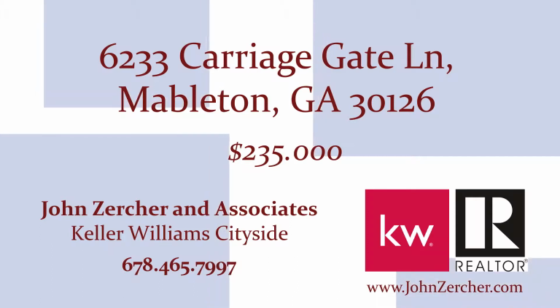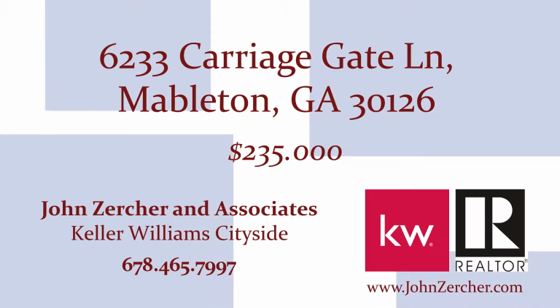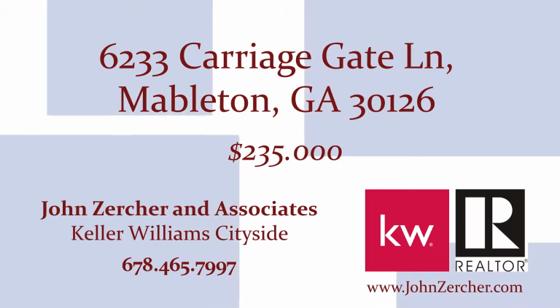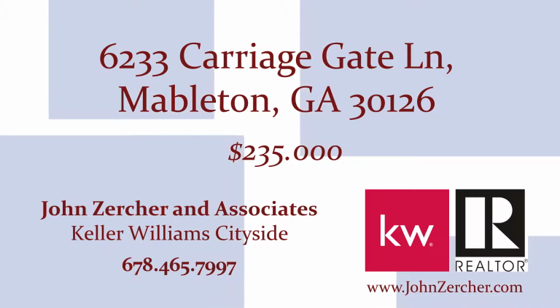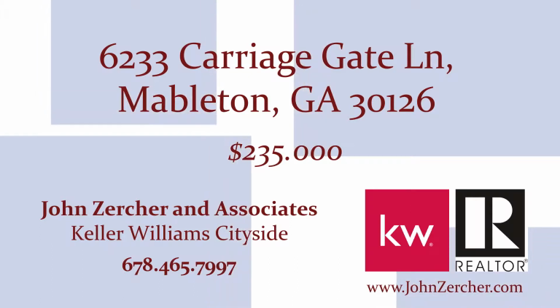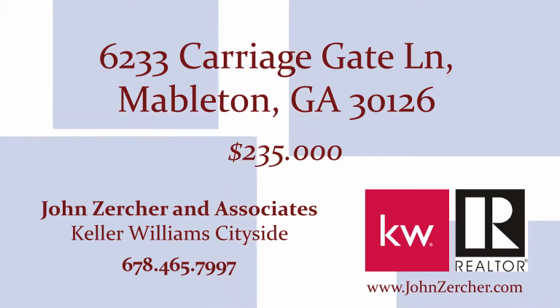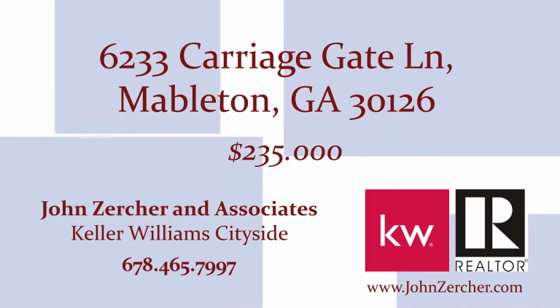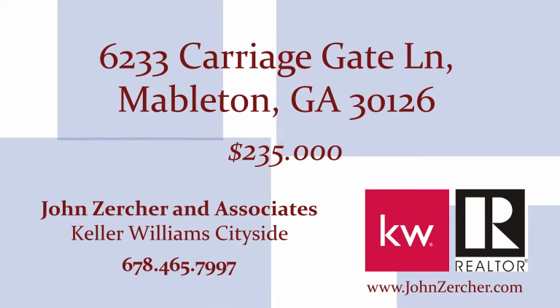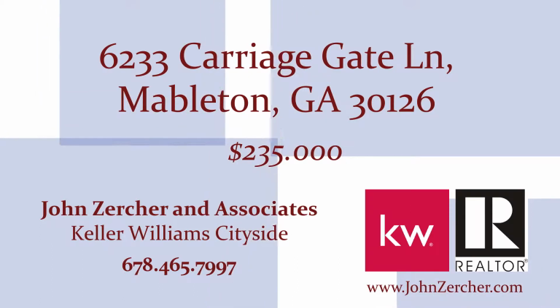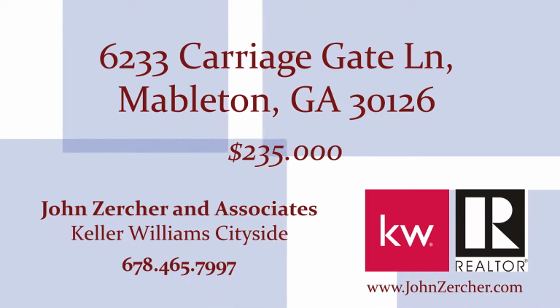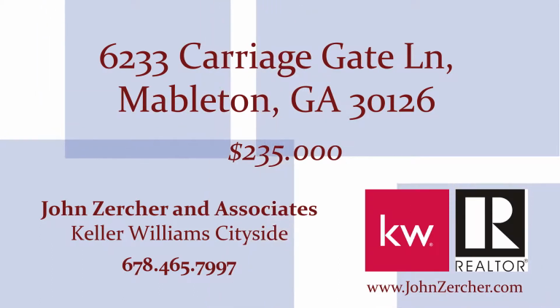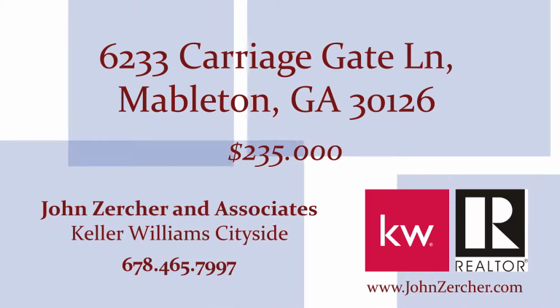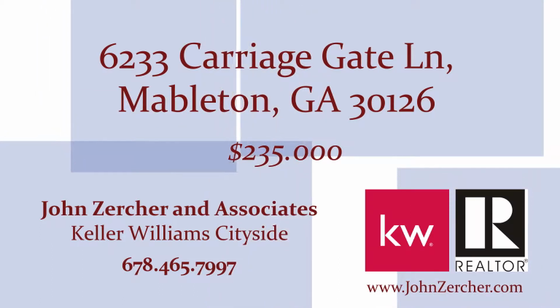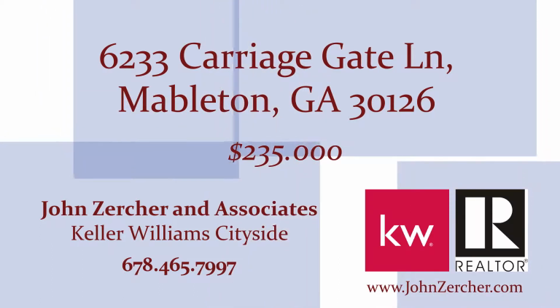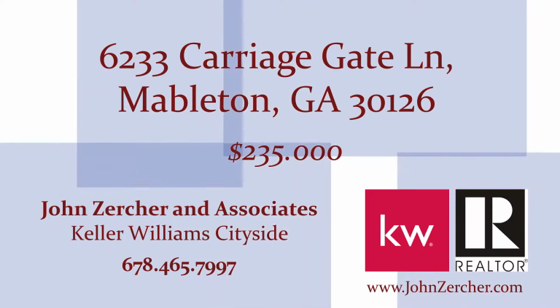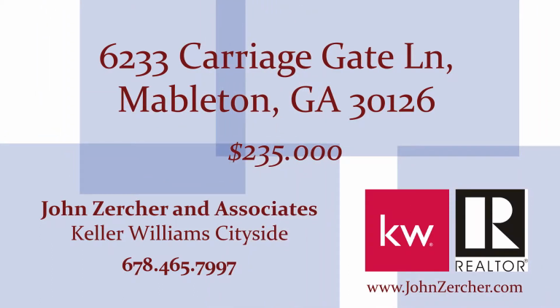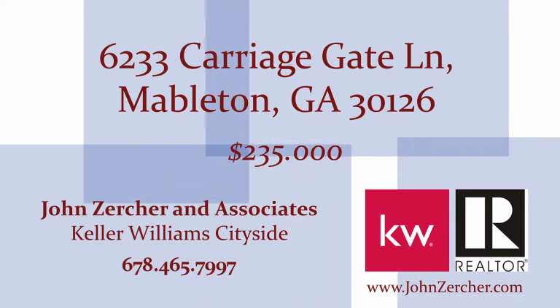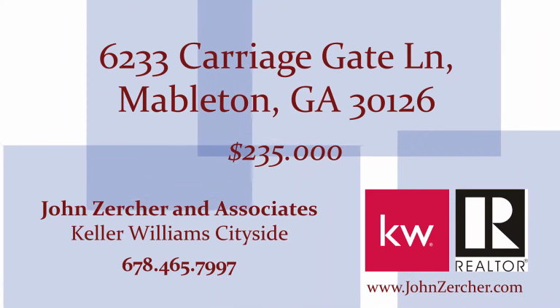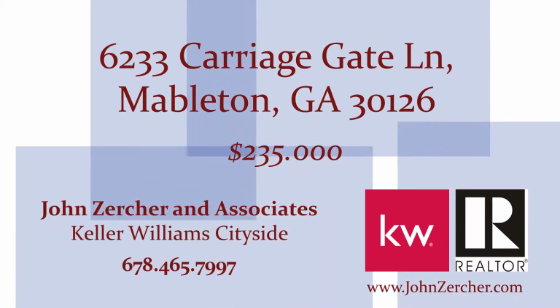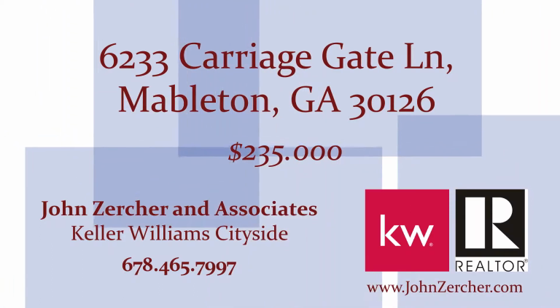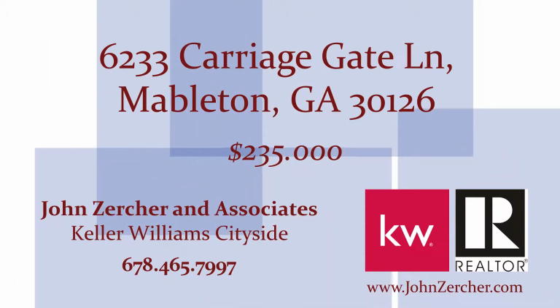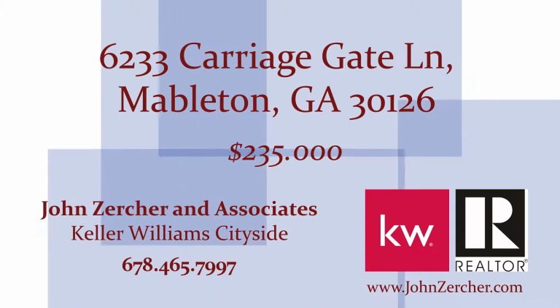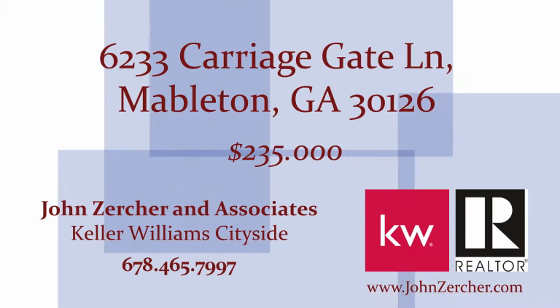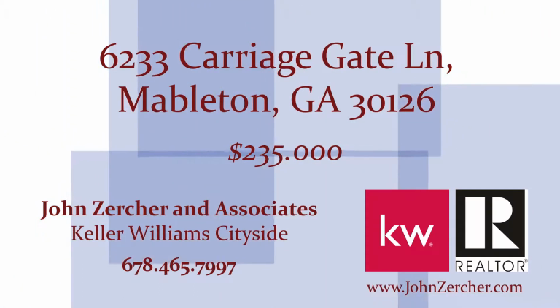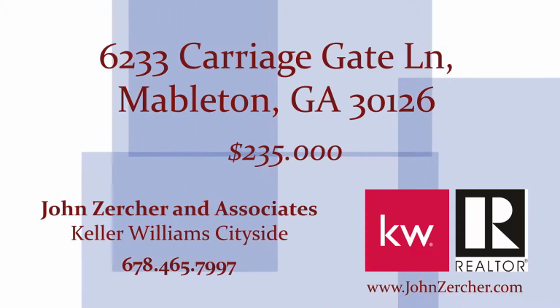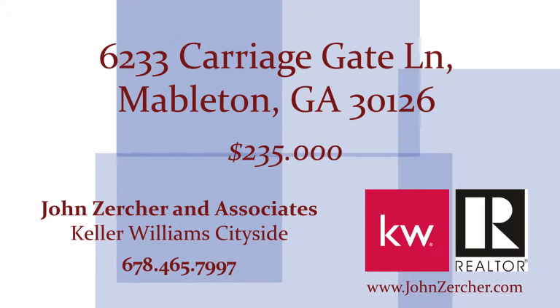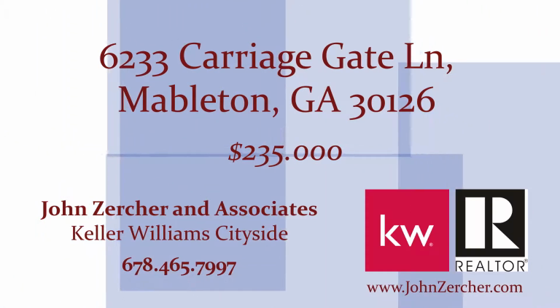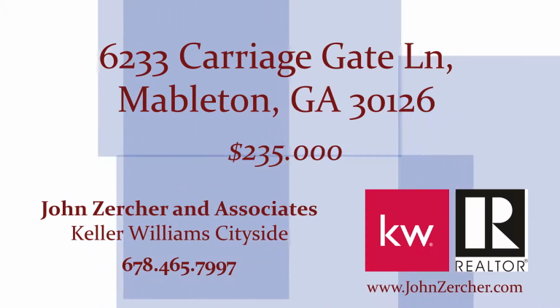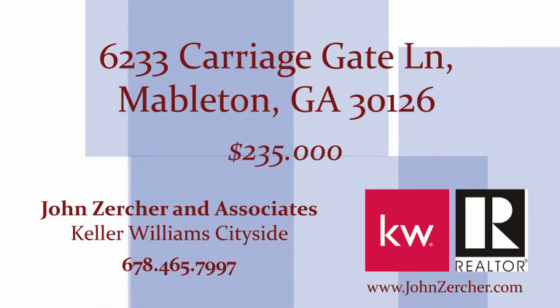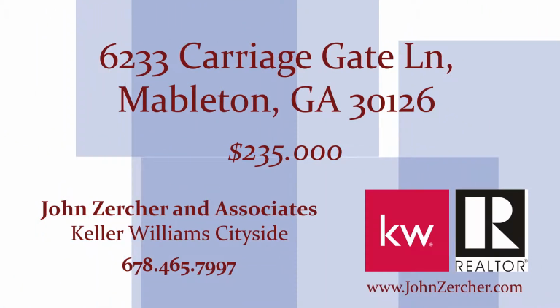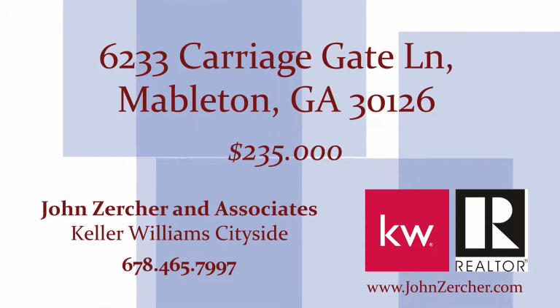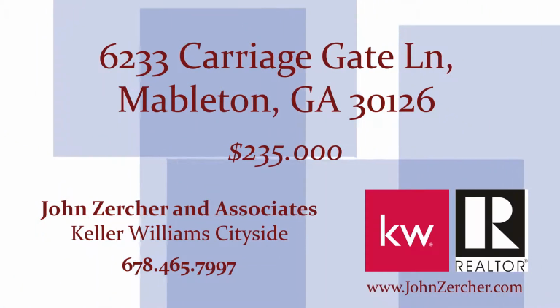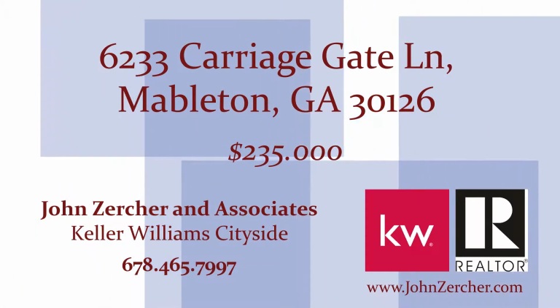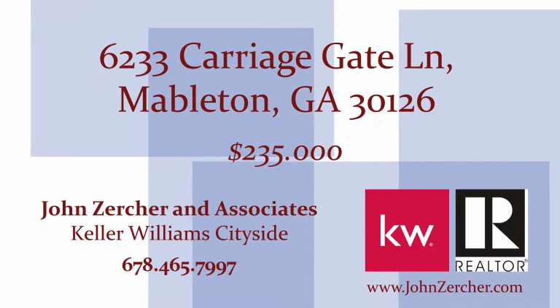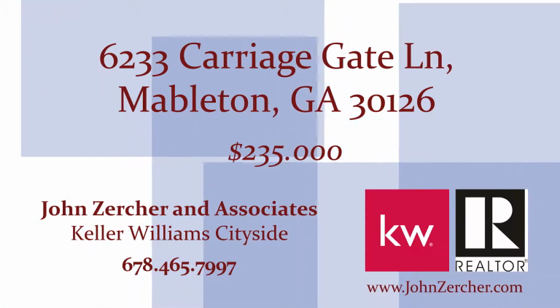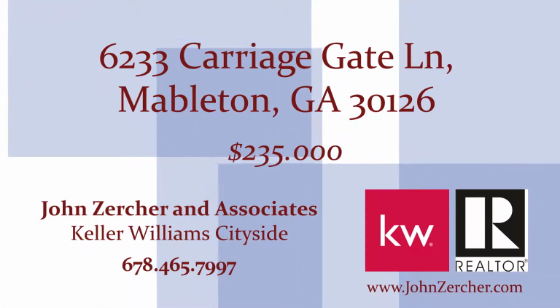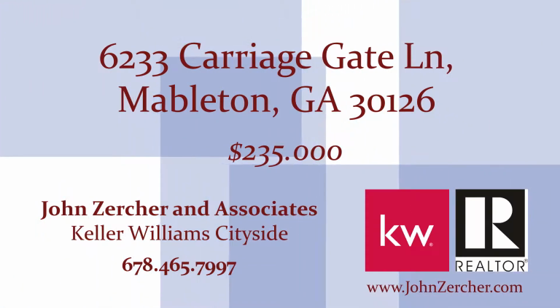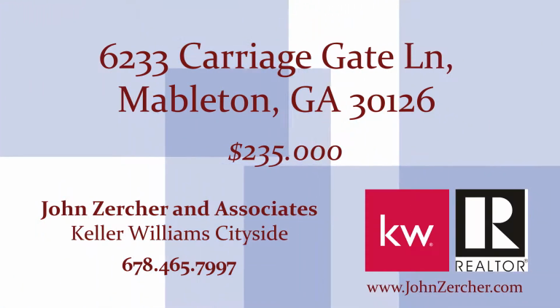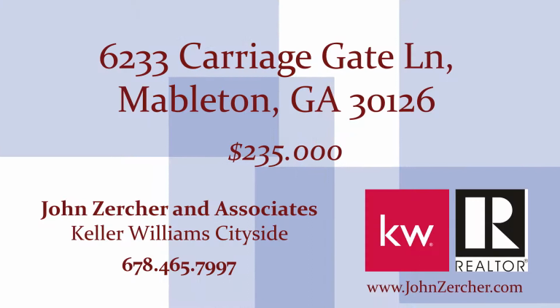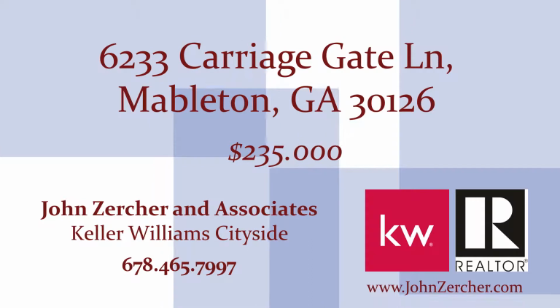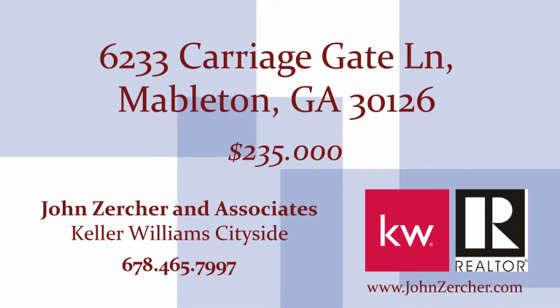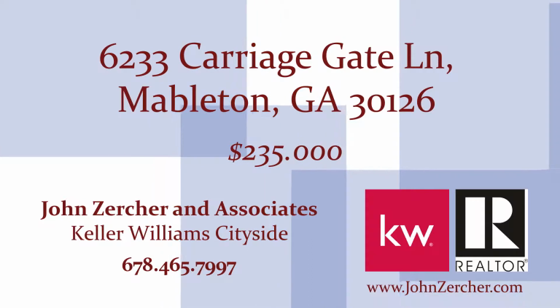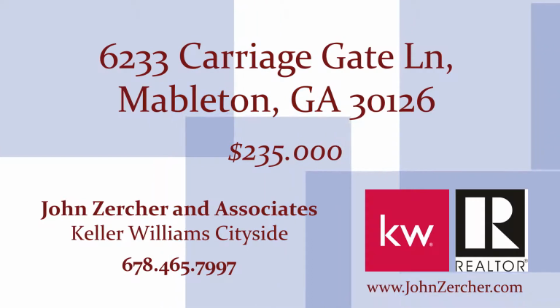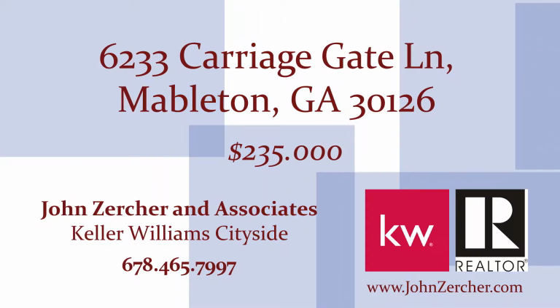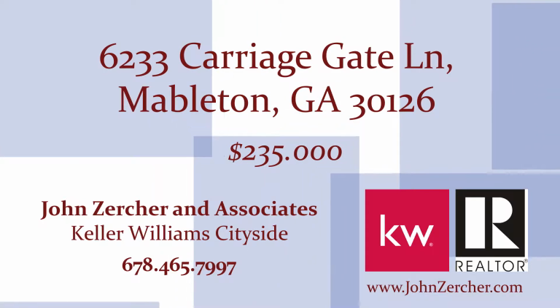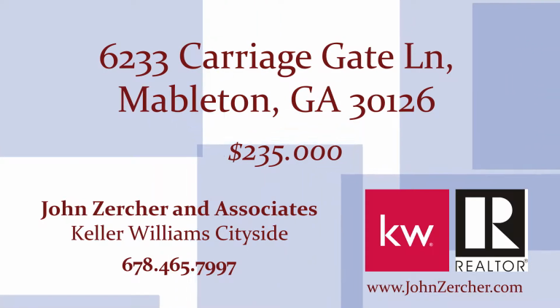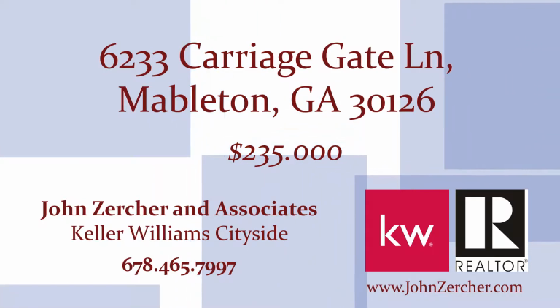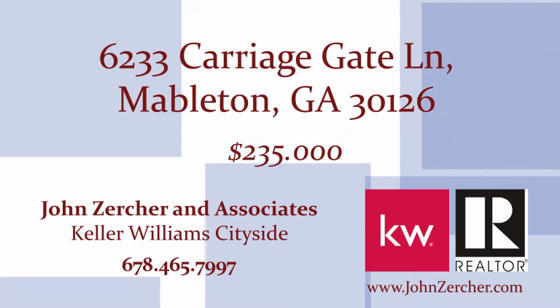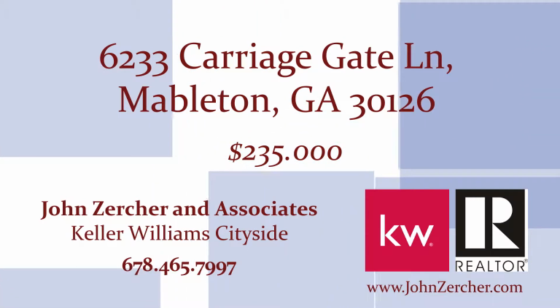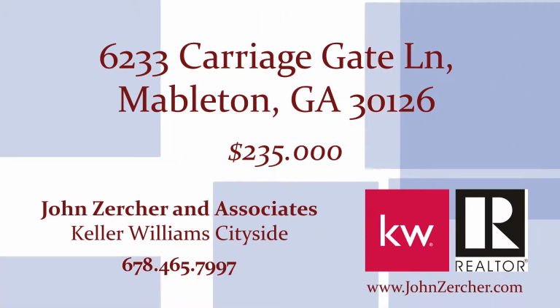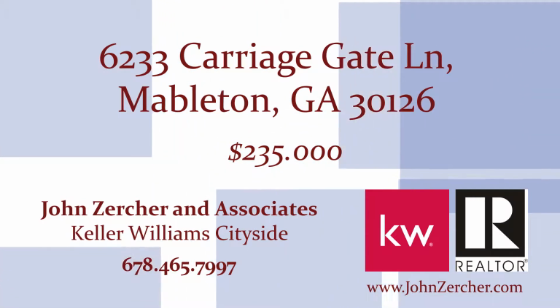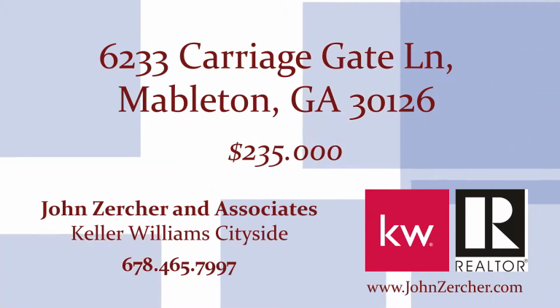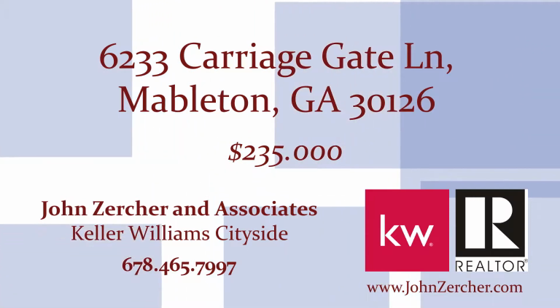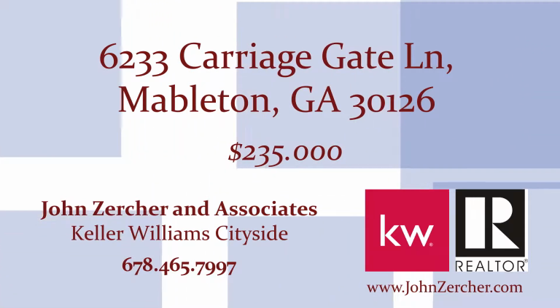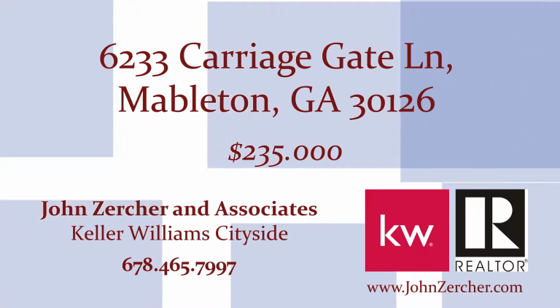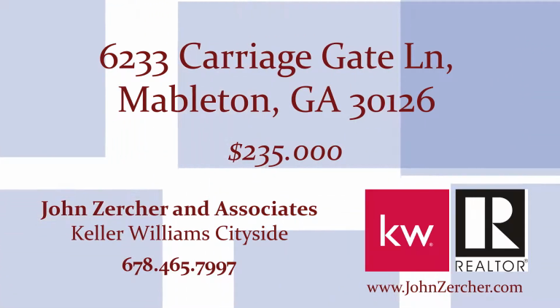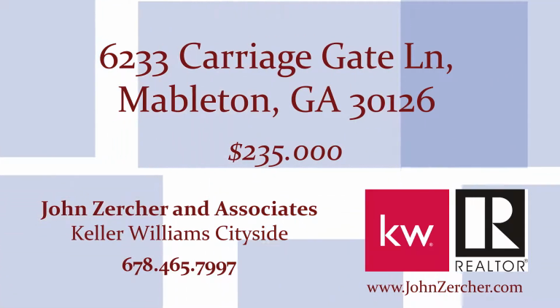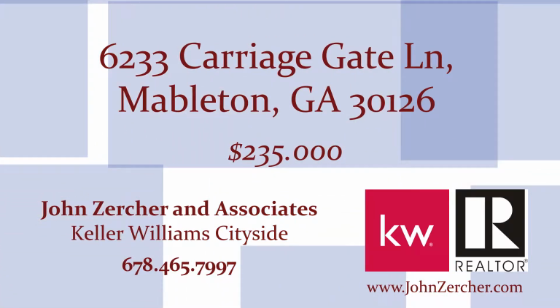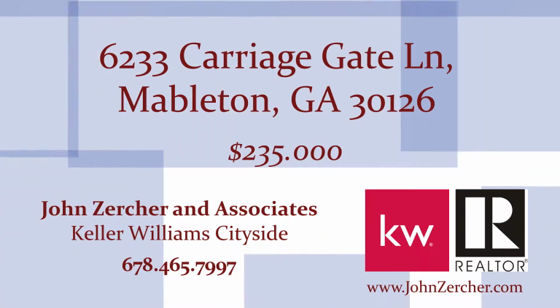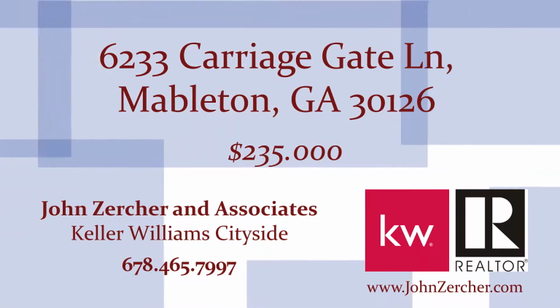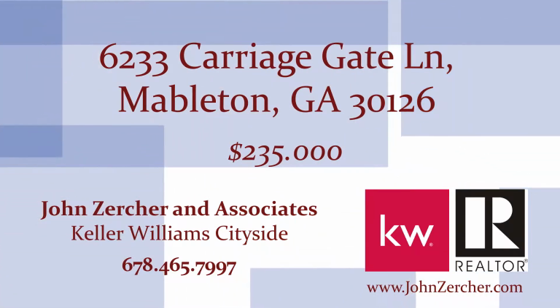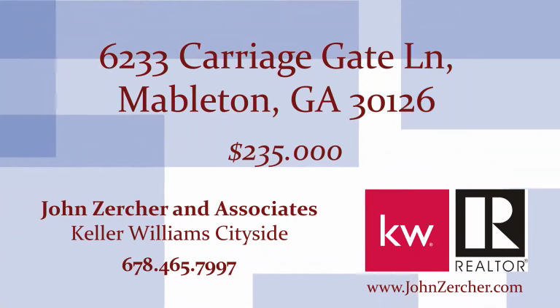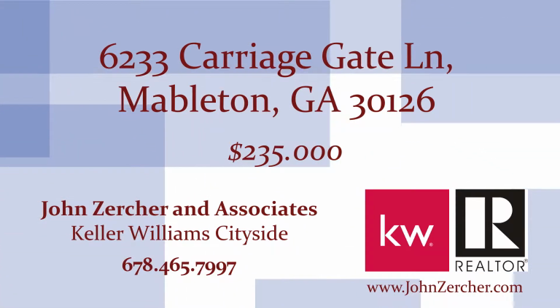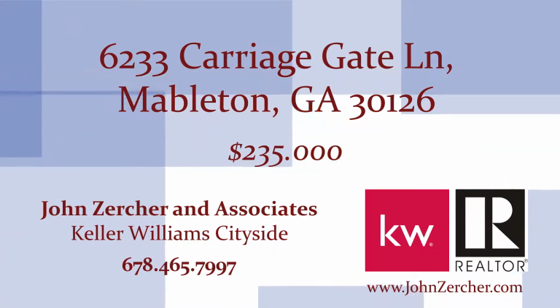Charming townhome in the sought-after Legacy at Riverline Community, located at 6233 Carriagegate Lane.